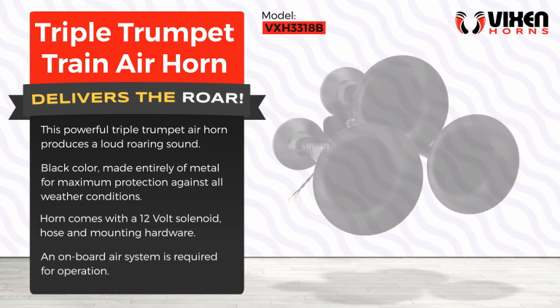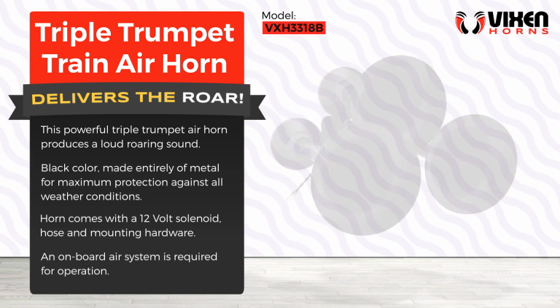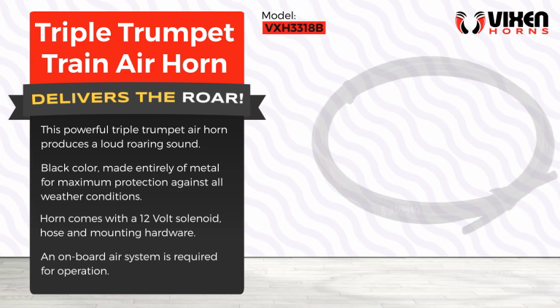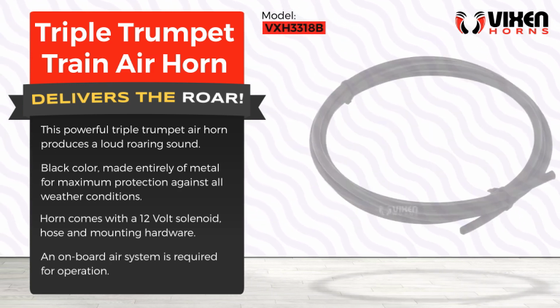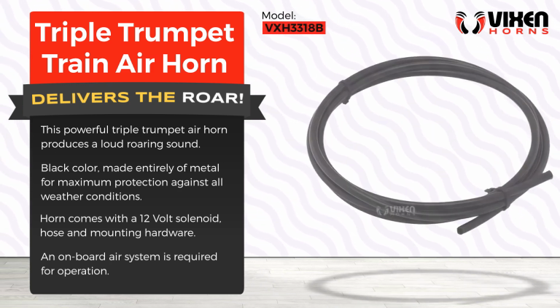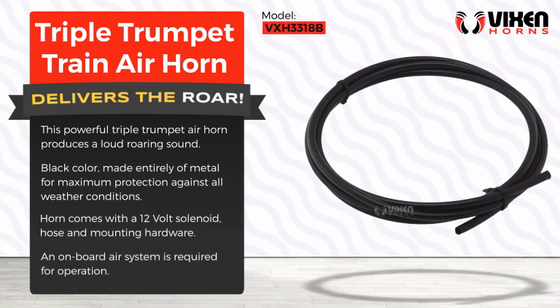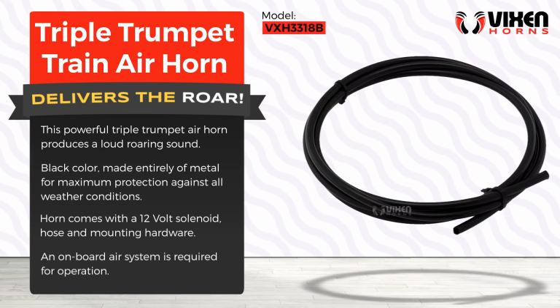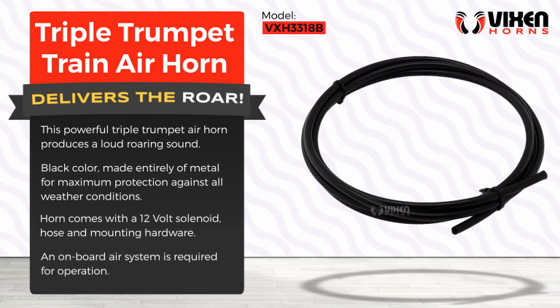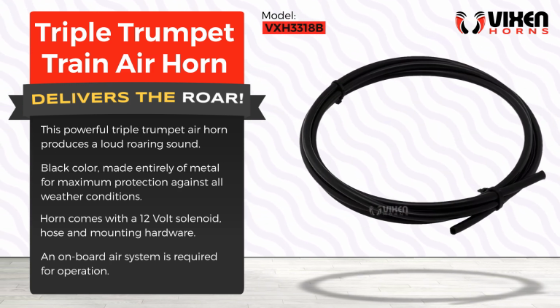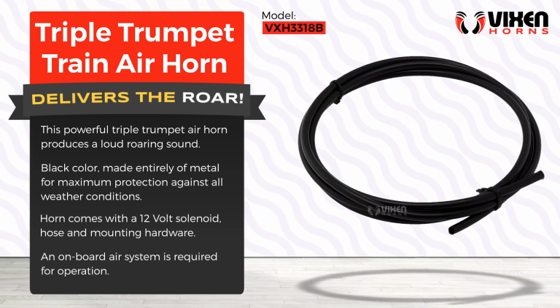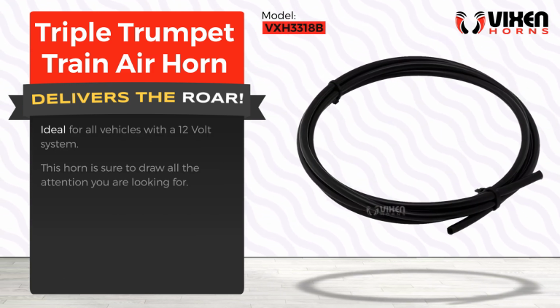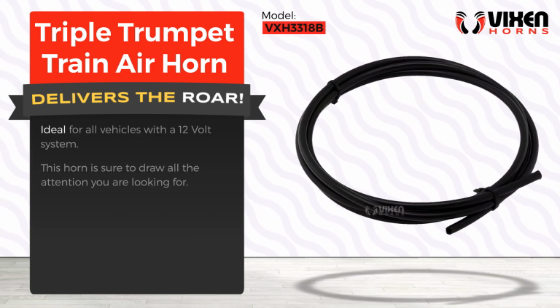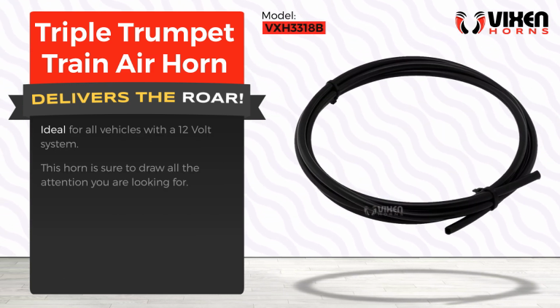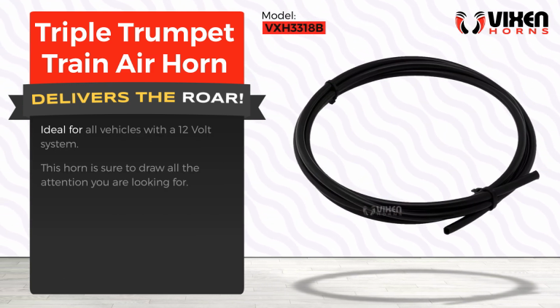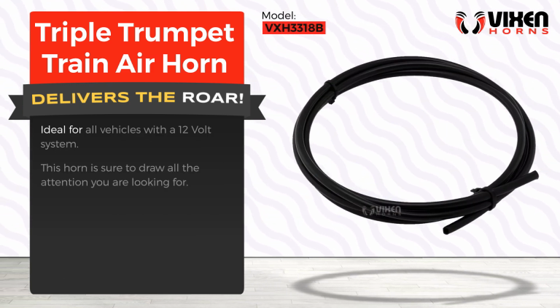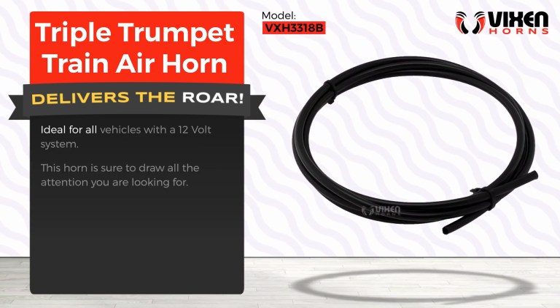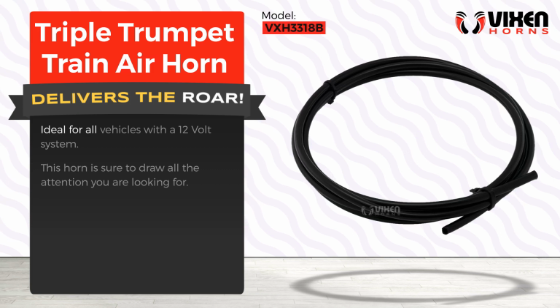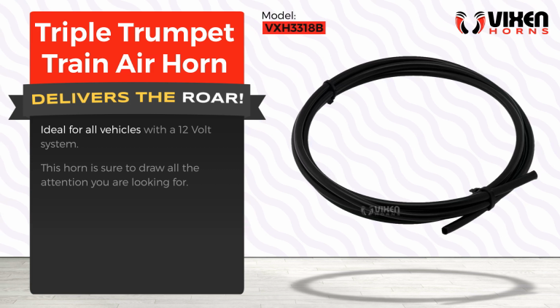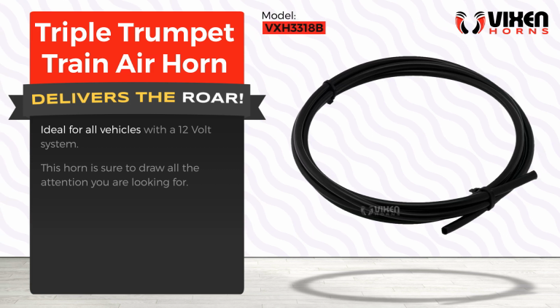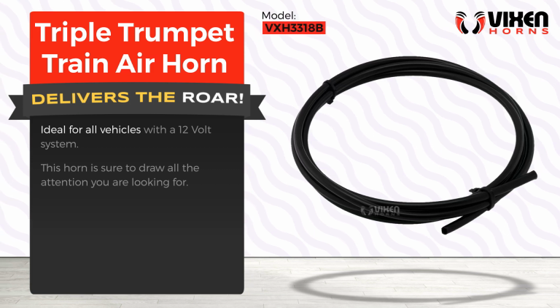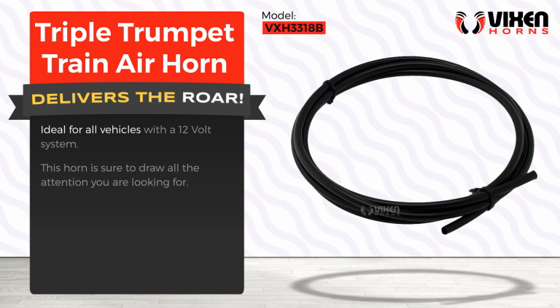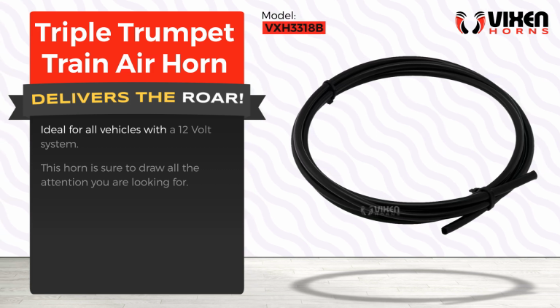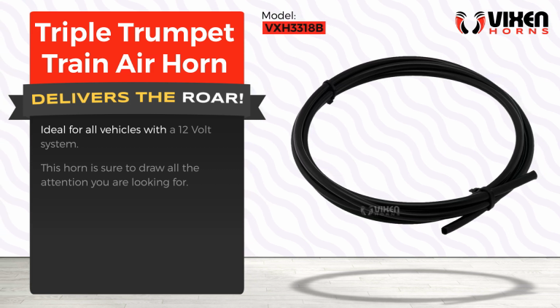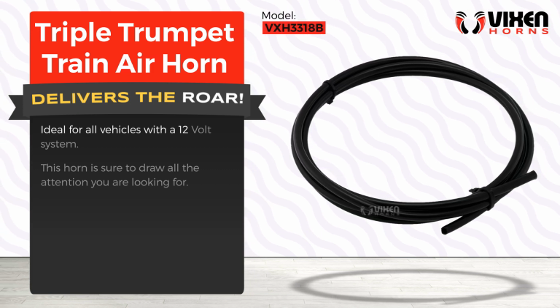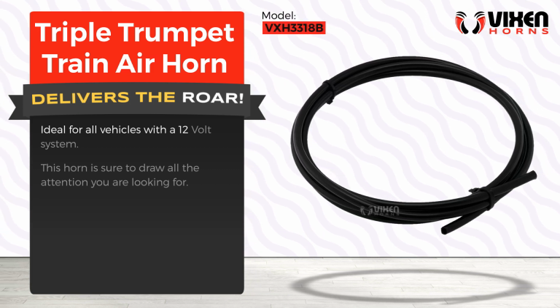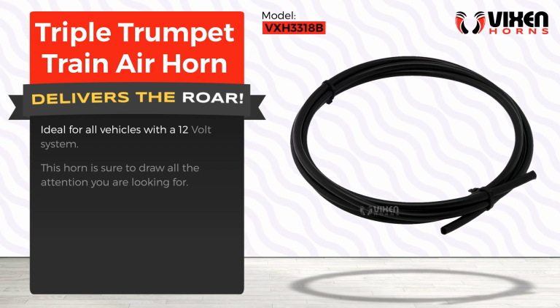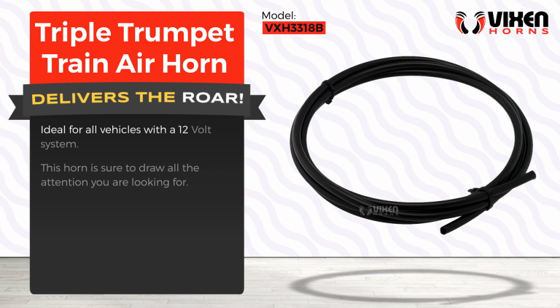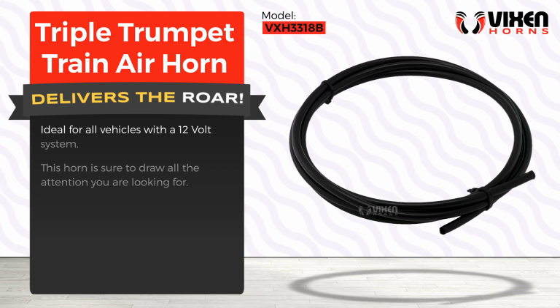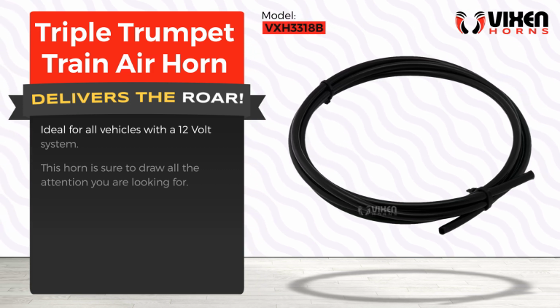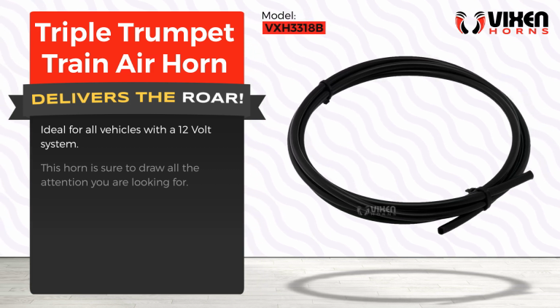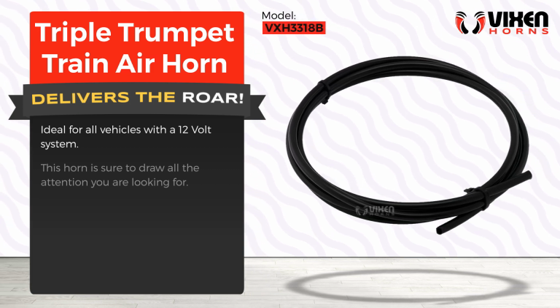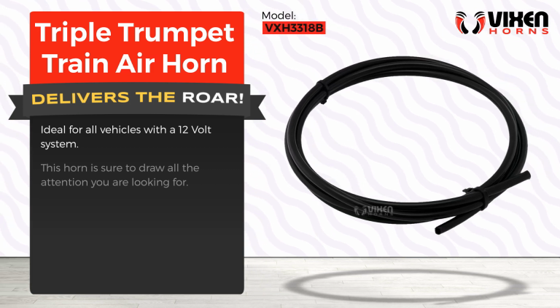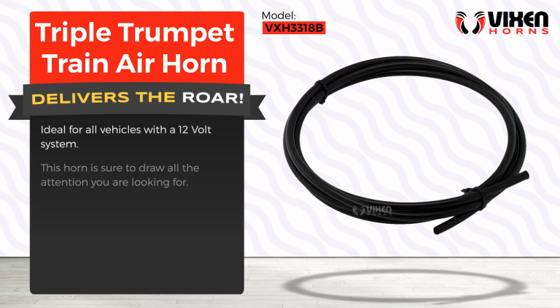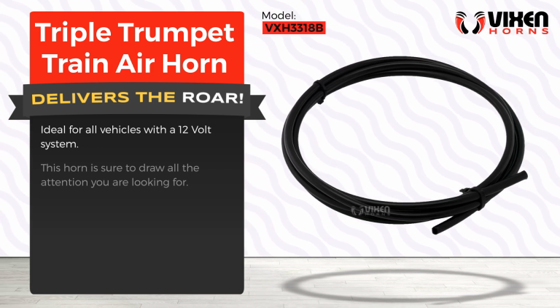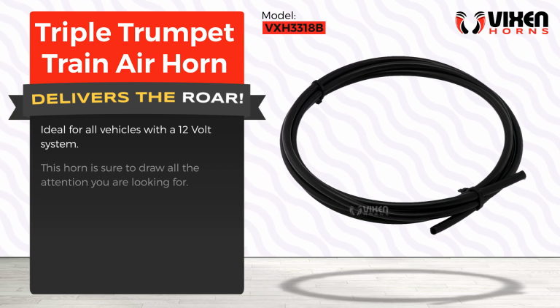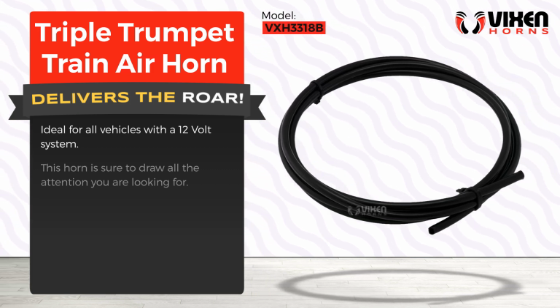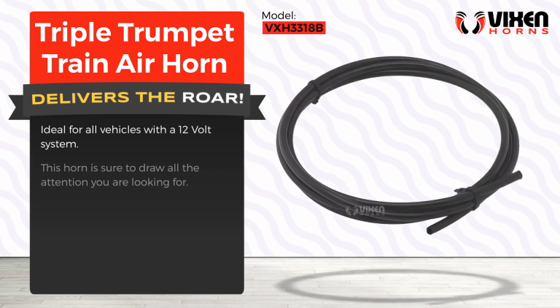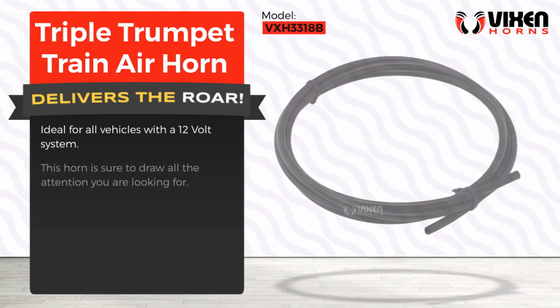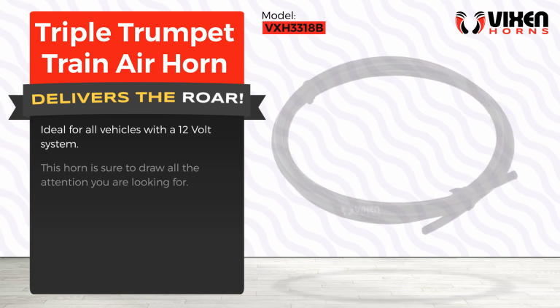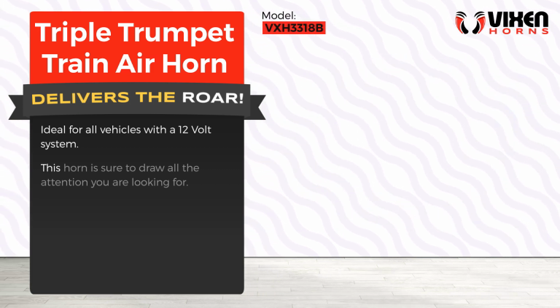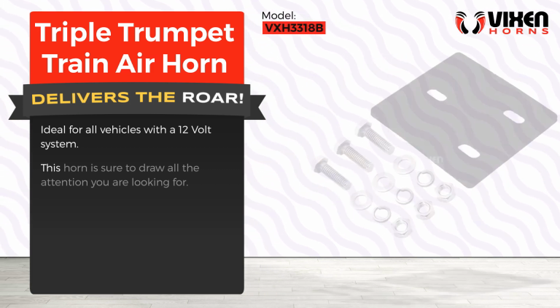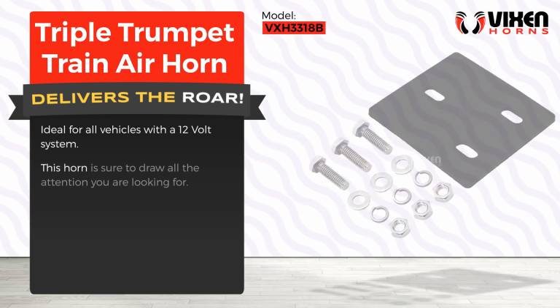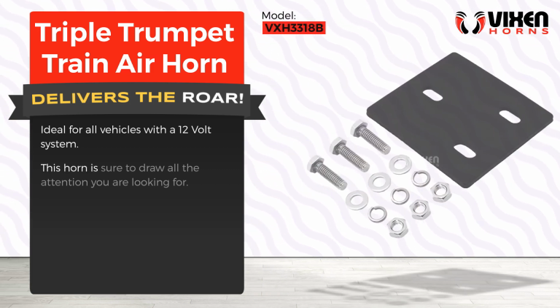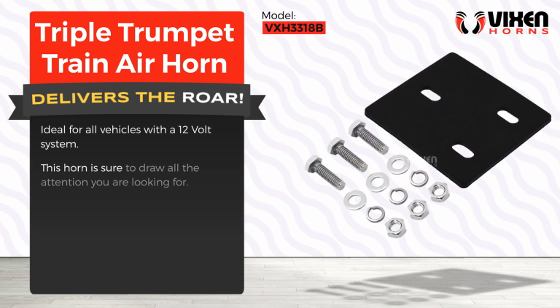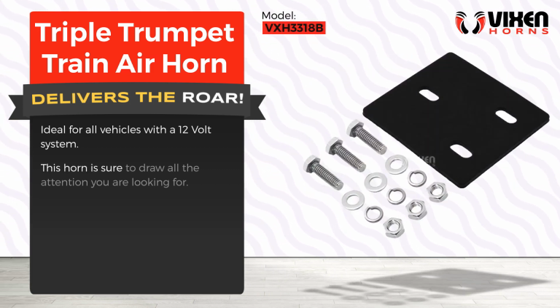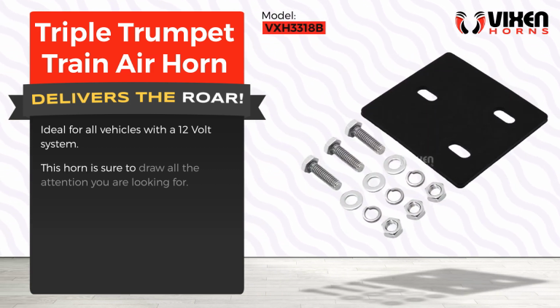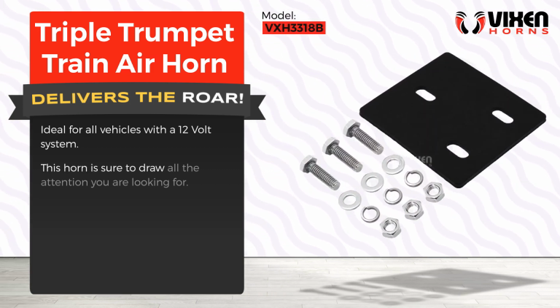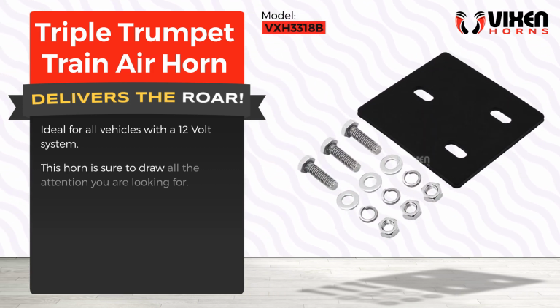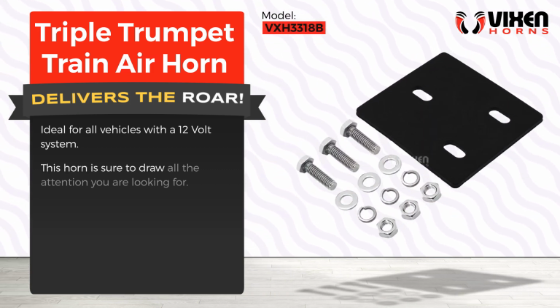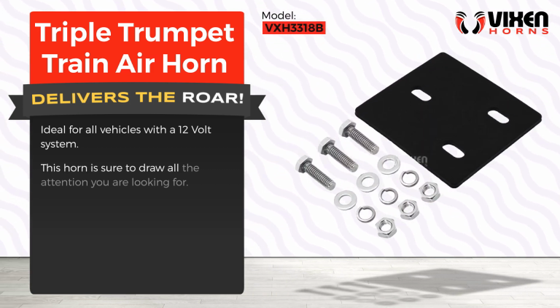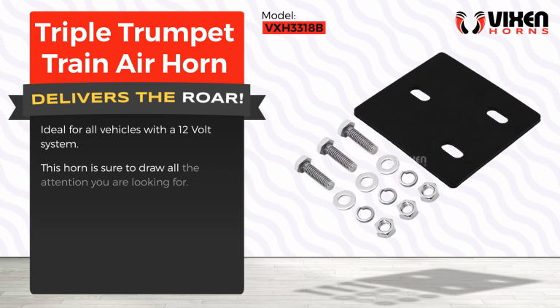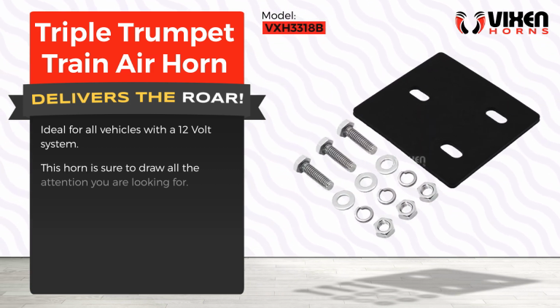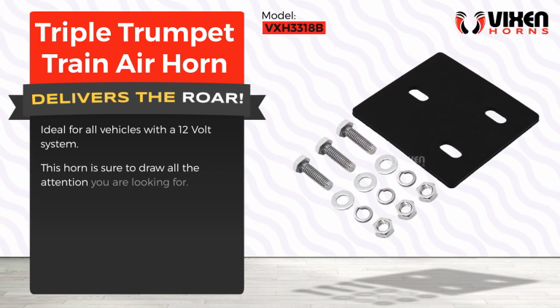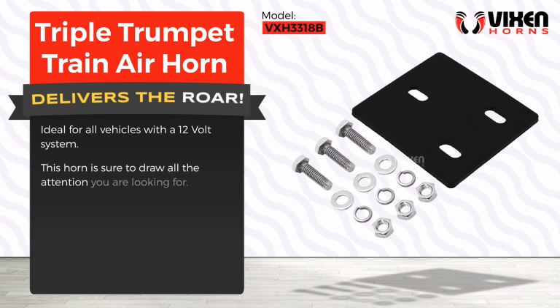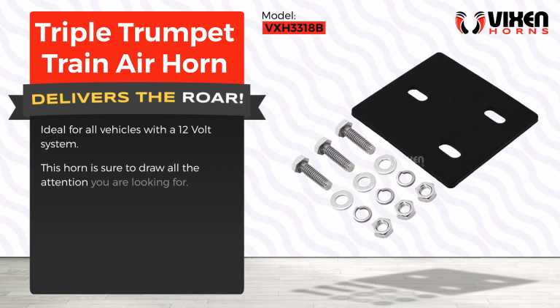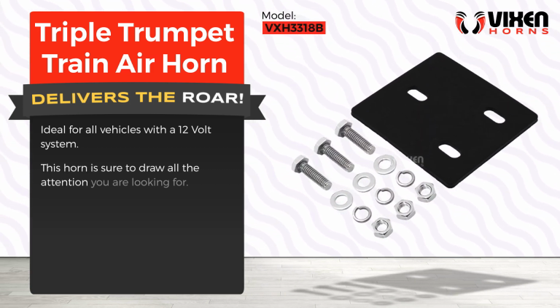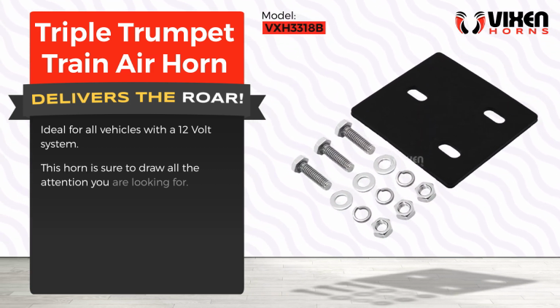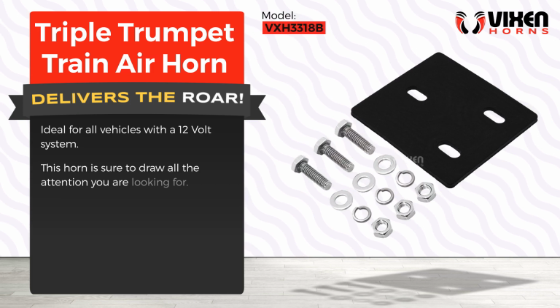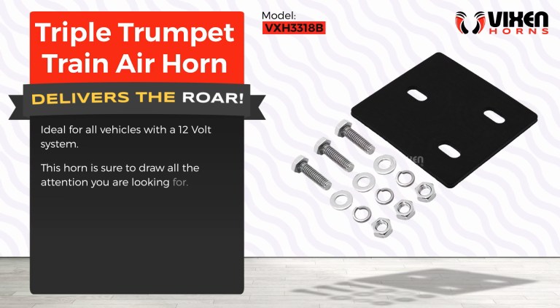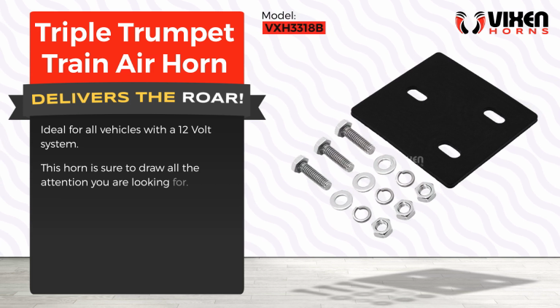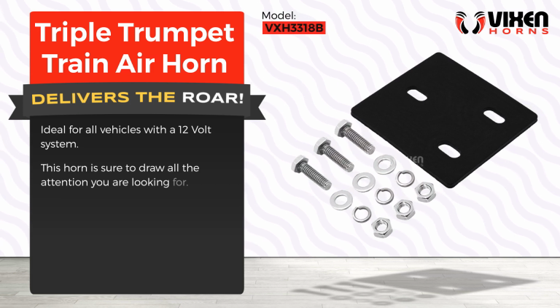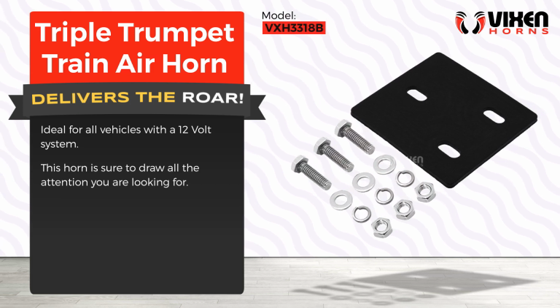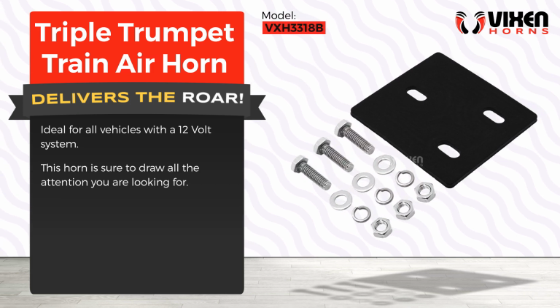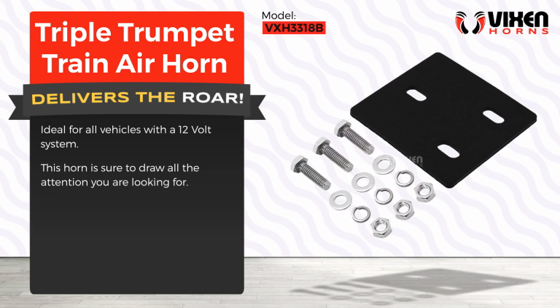Ideal for all vehicles with a 12-volt system, this horn is sure to draw all the attention you are looking for.